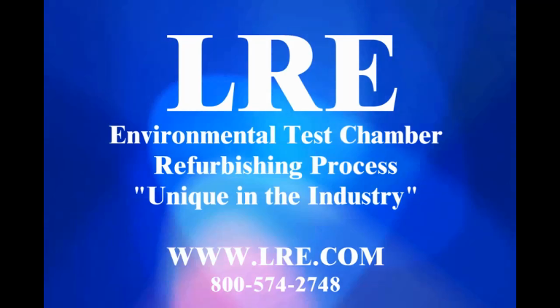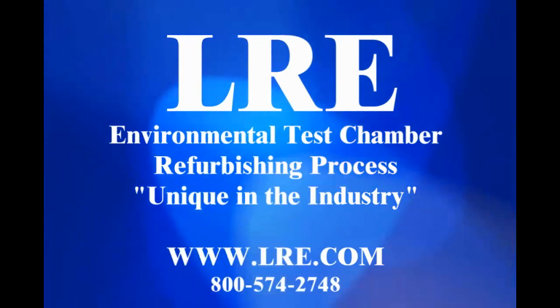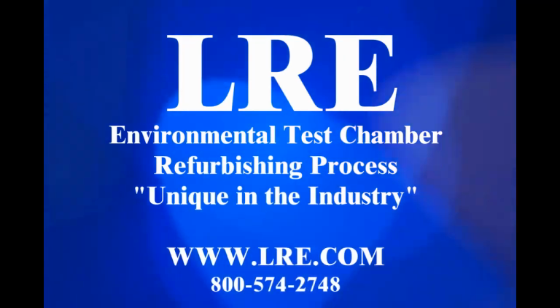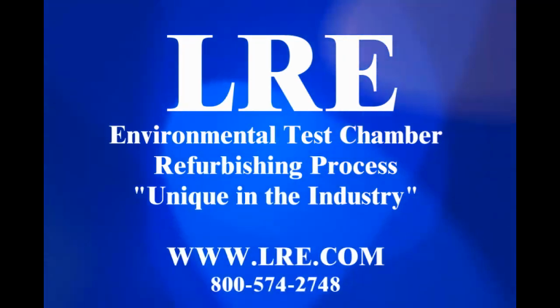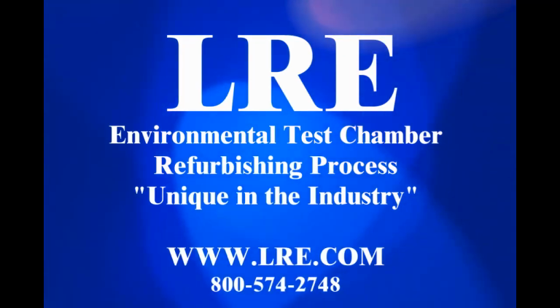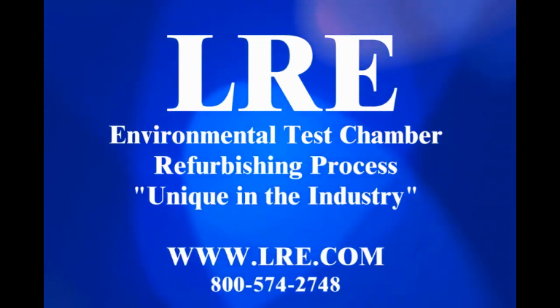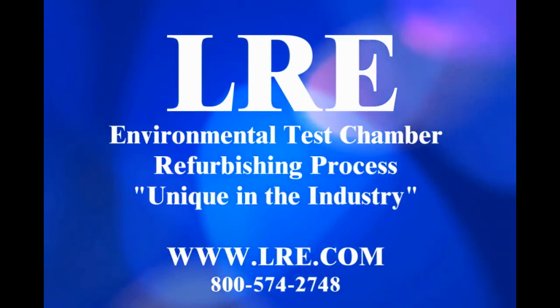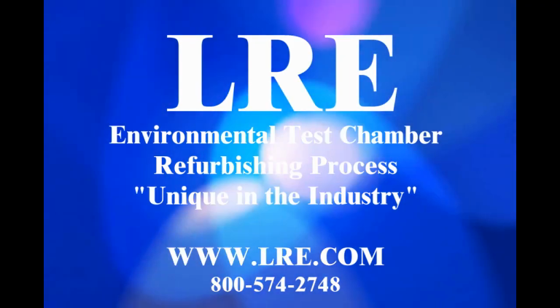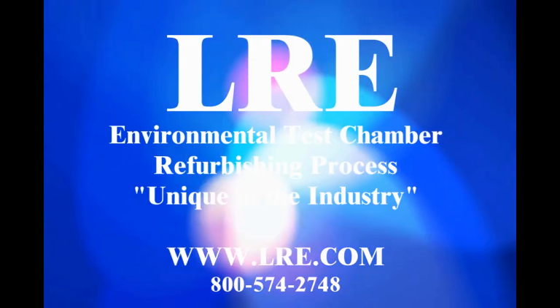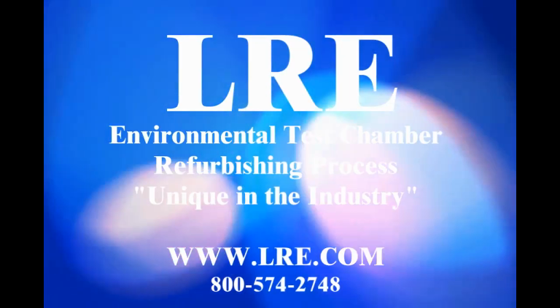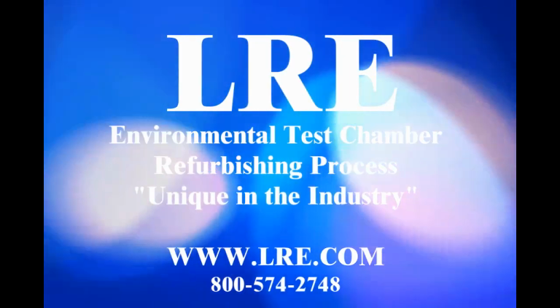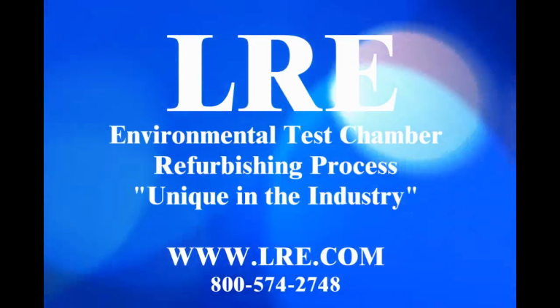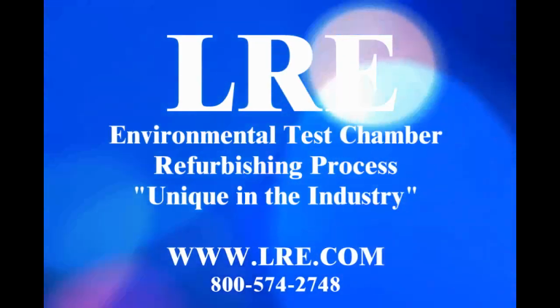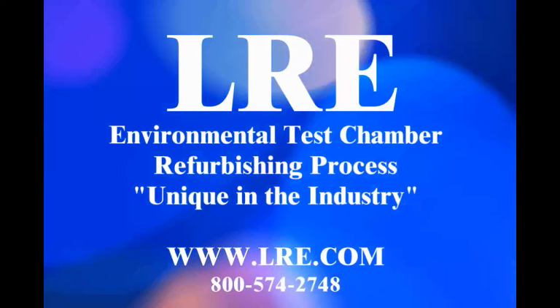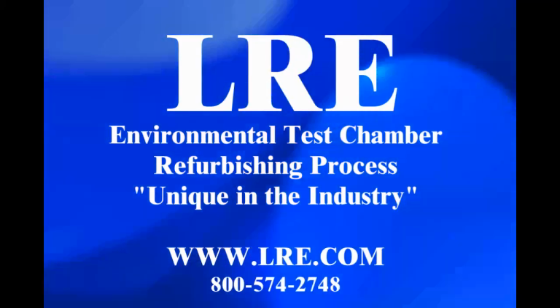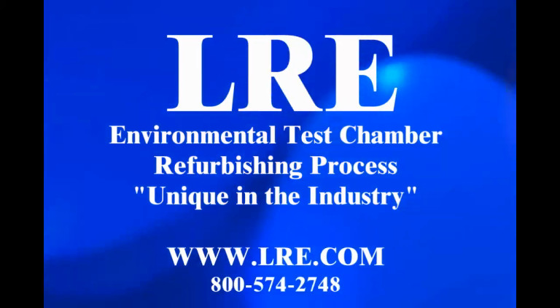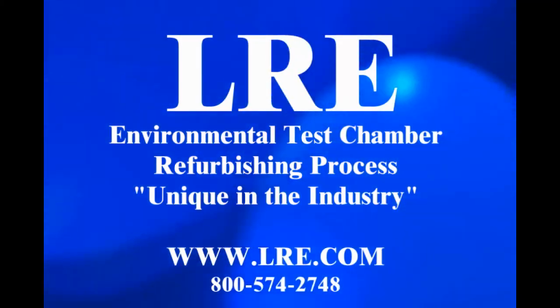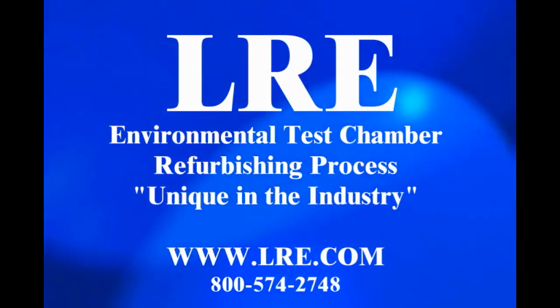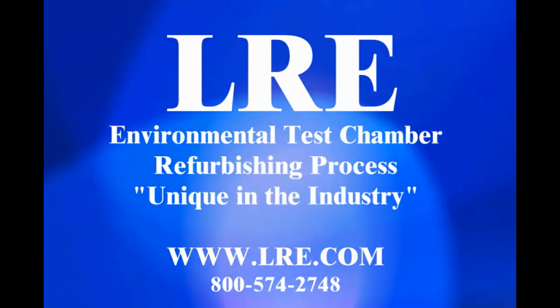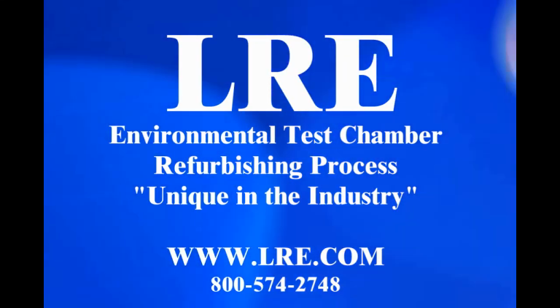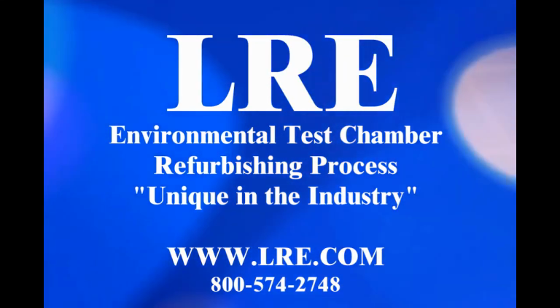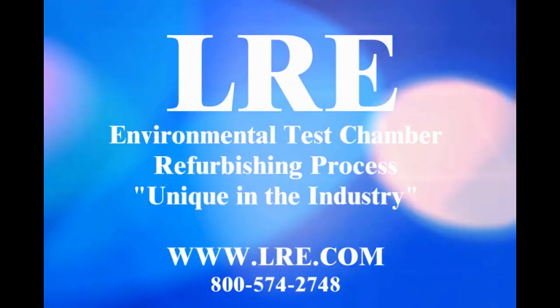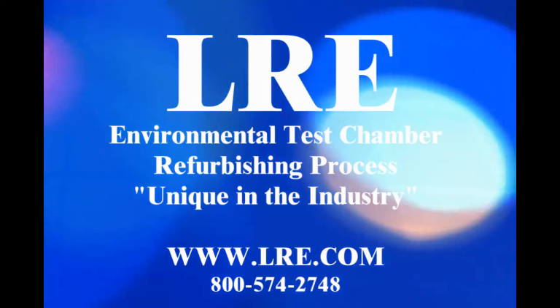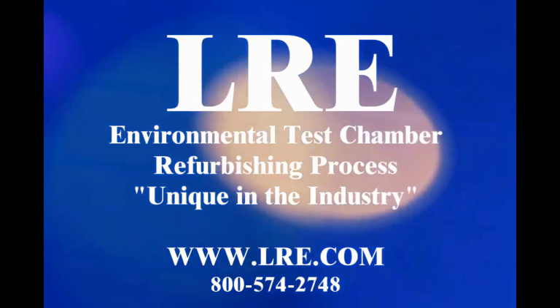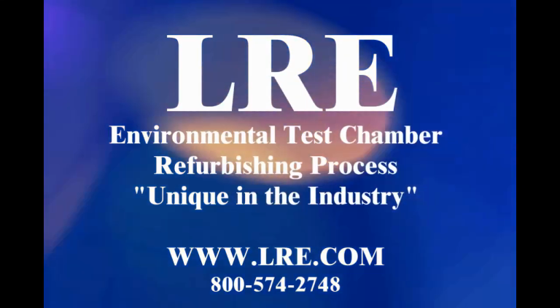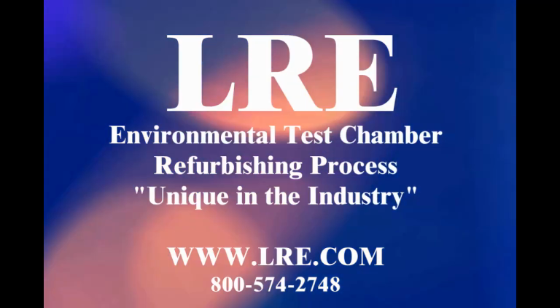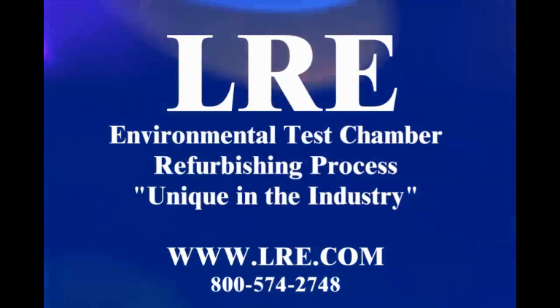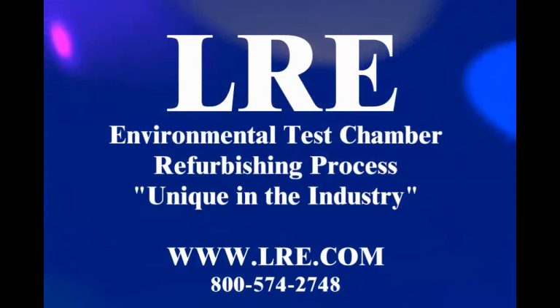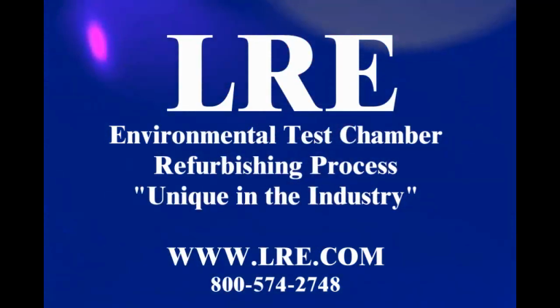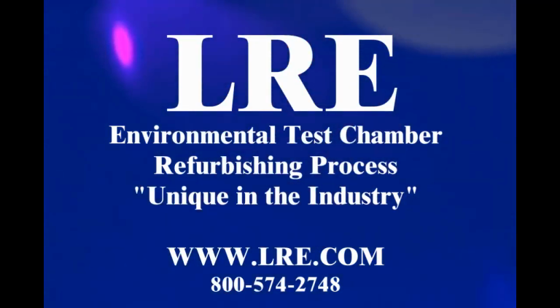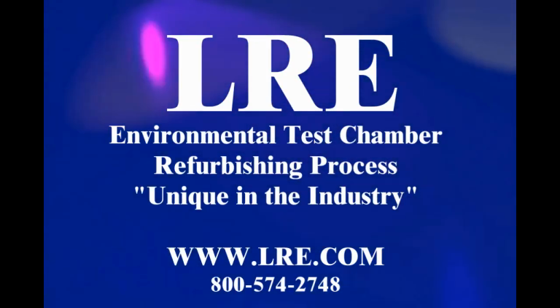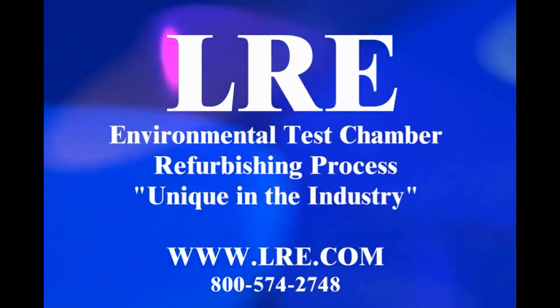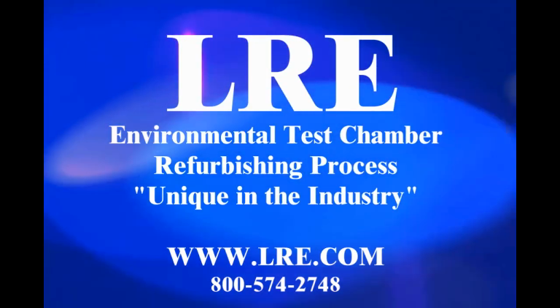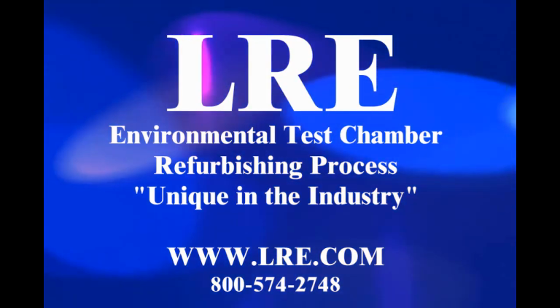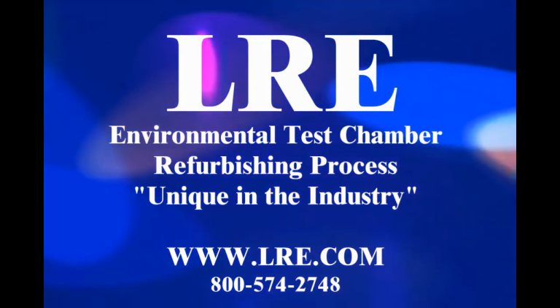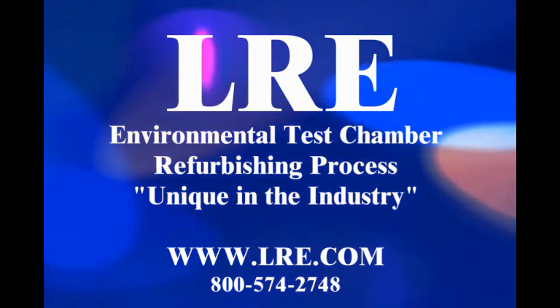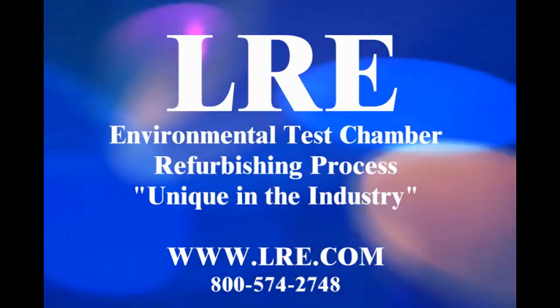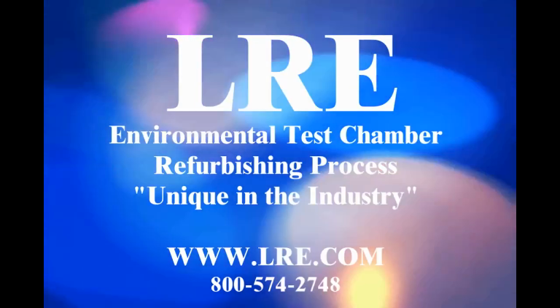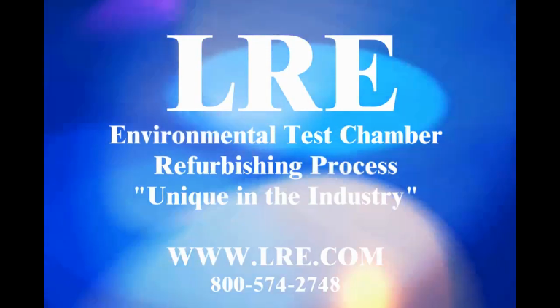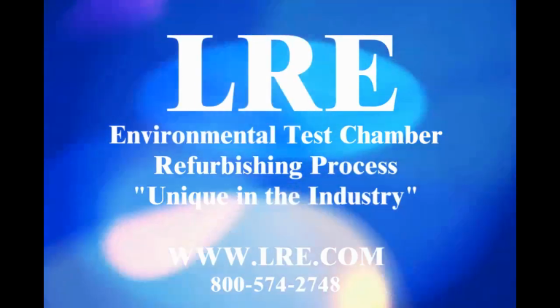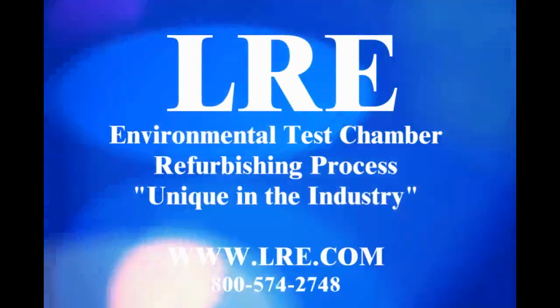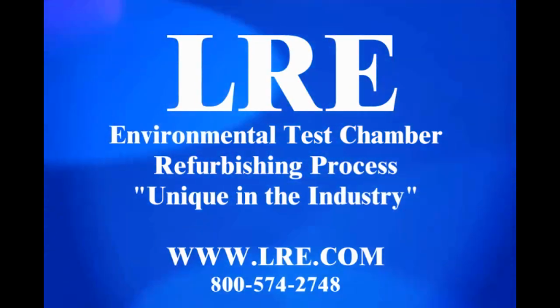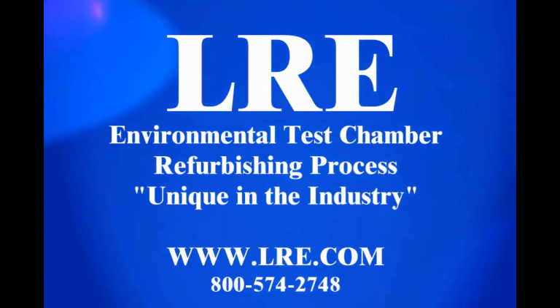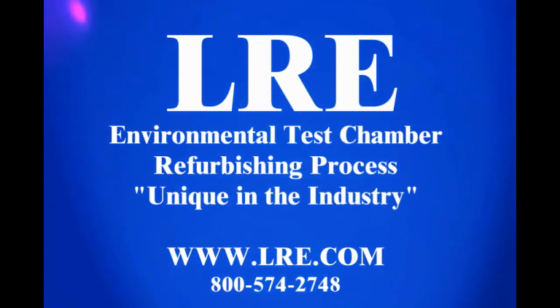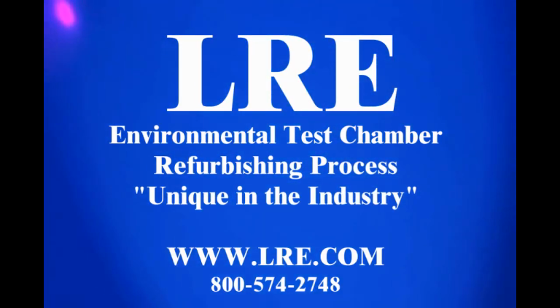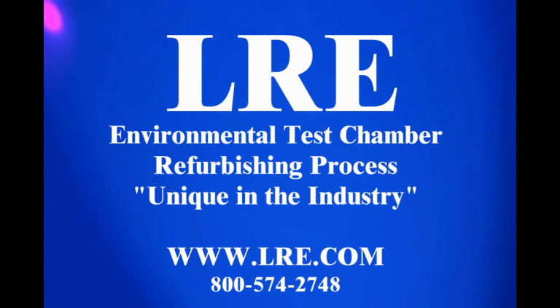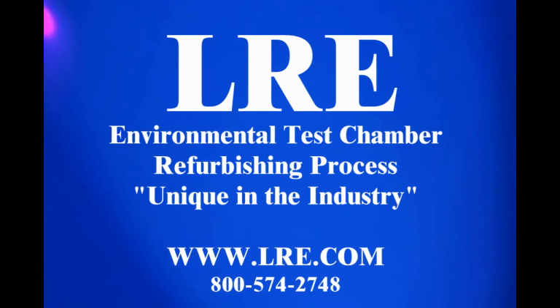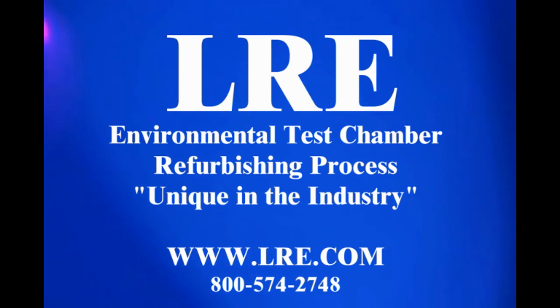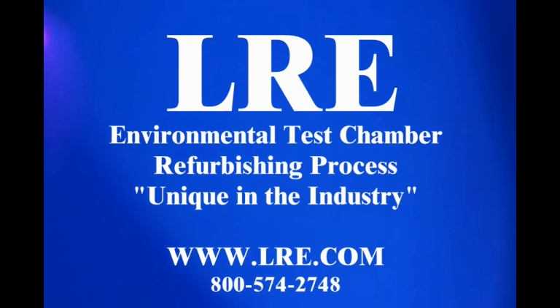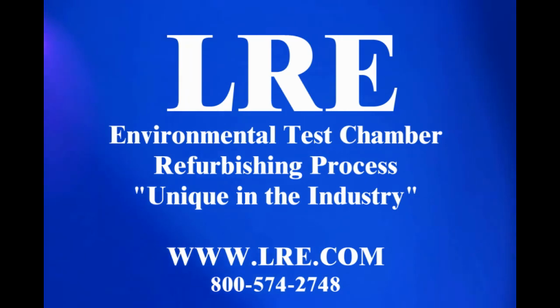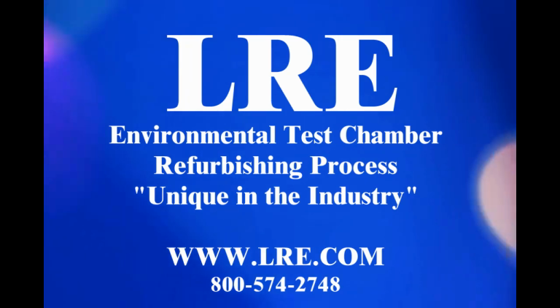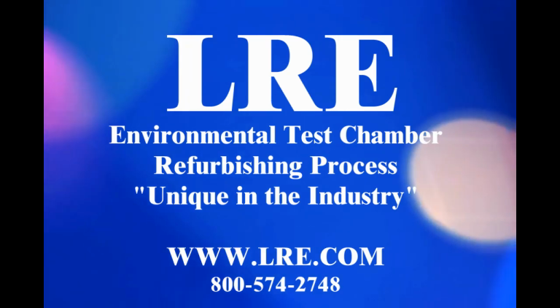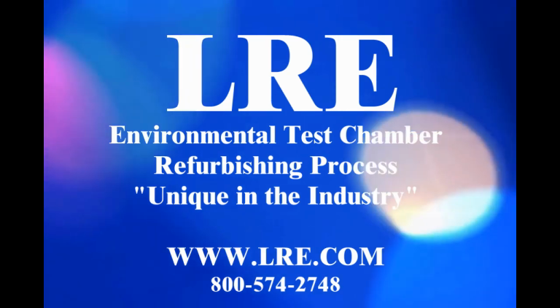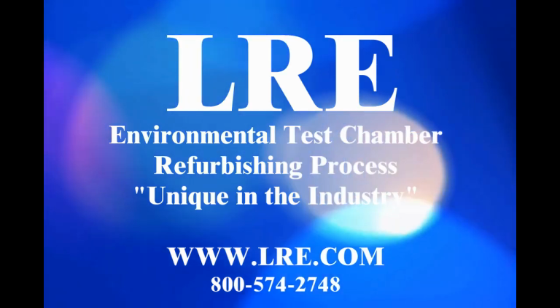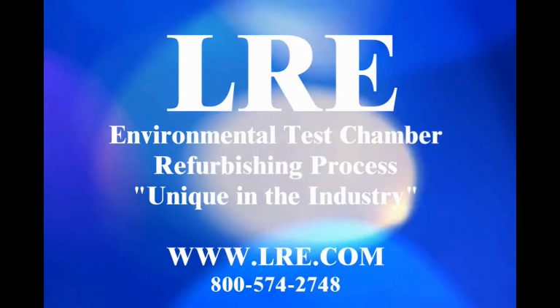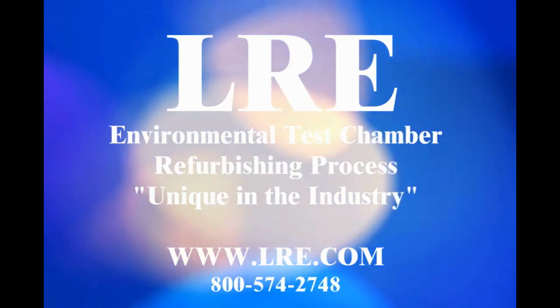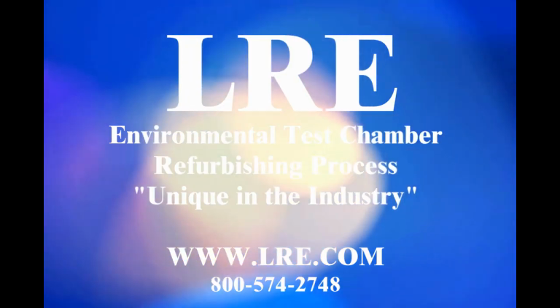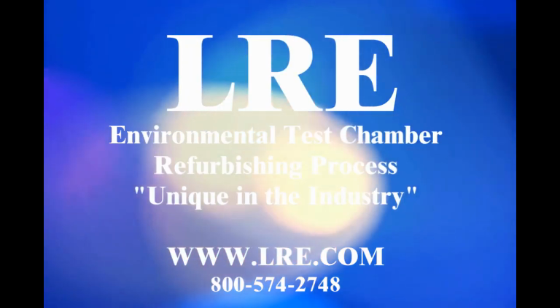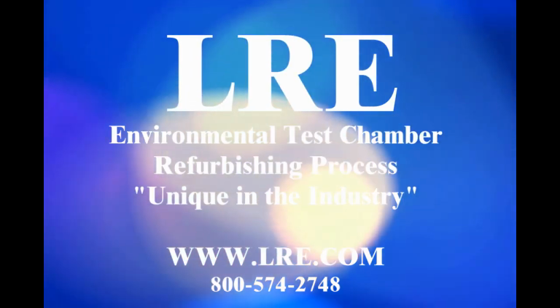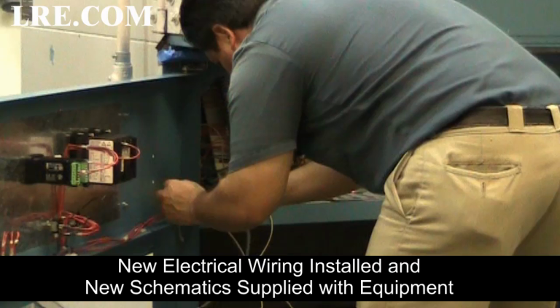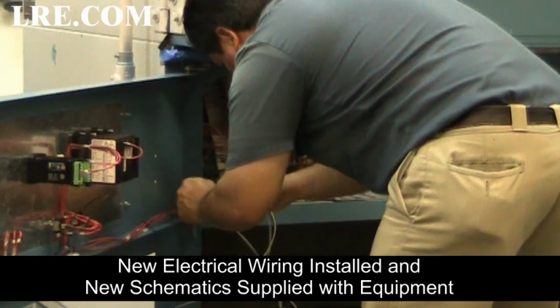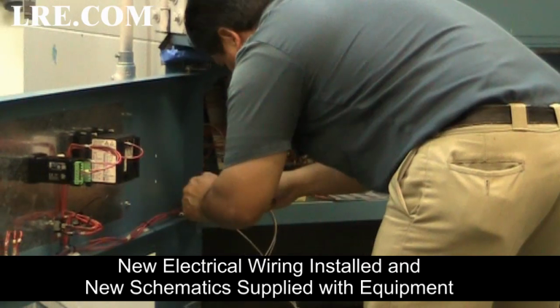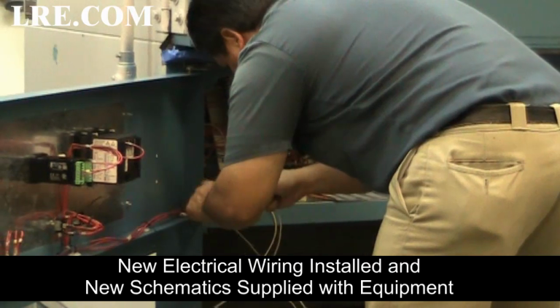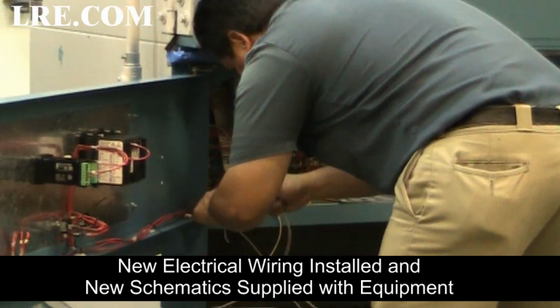Welcome to the LR Environmental Test Chamber refurbishing process. Unique in the industry.